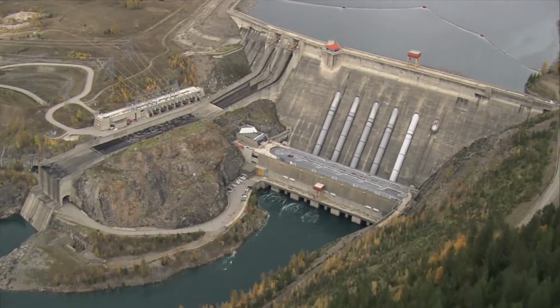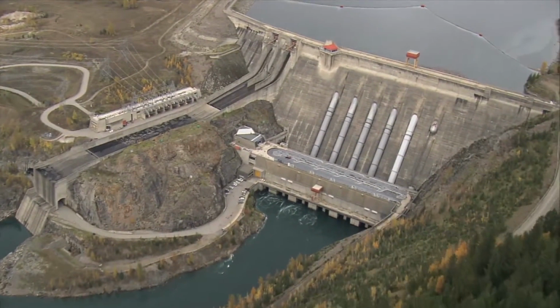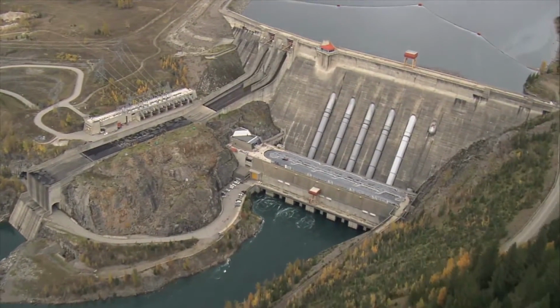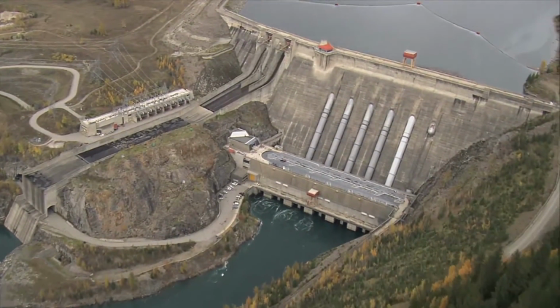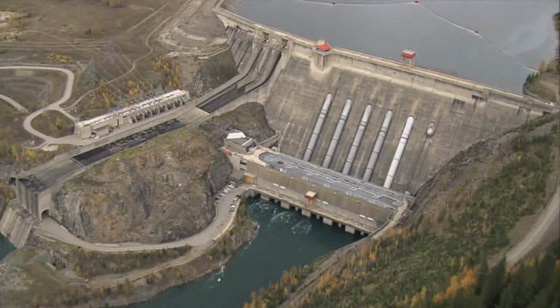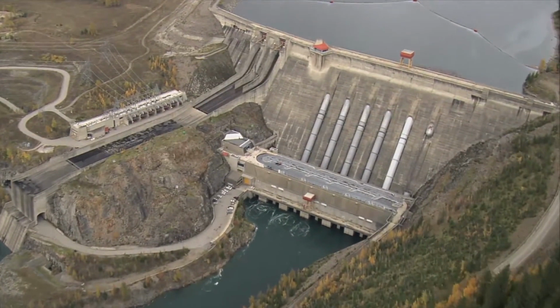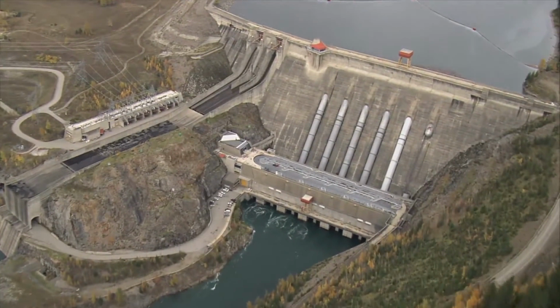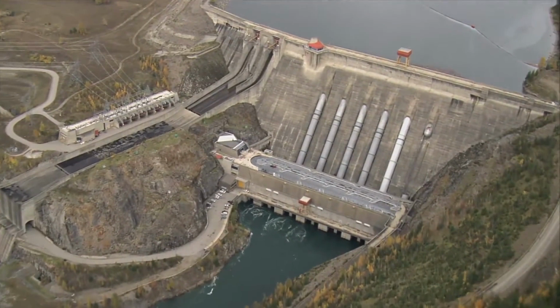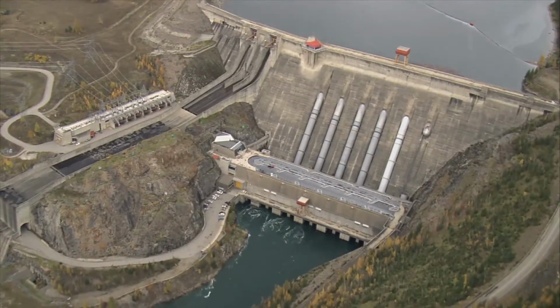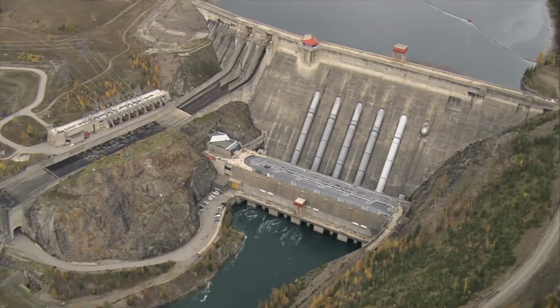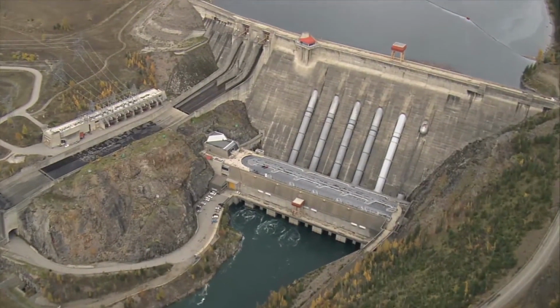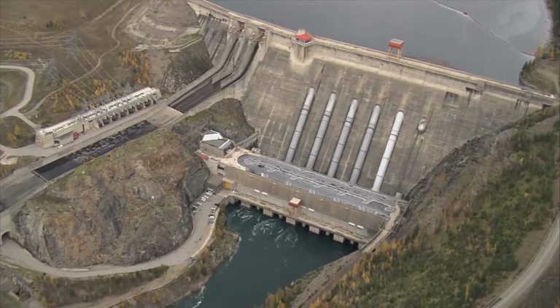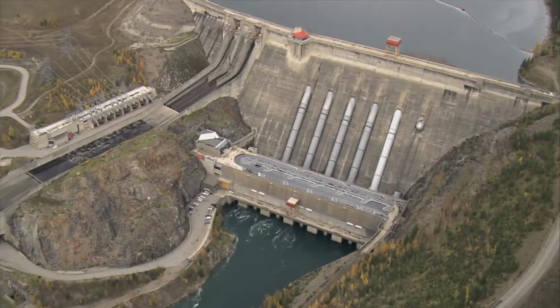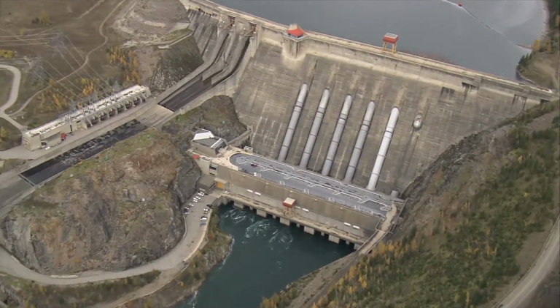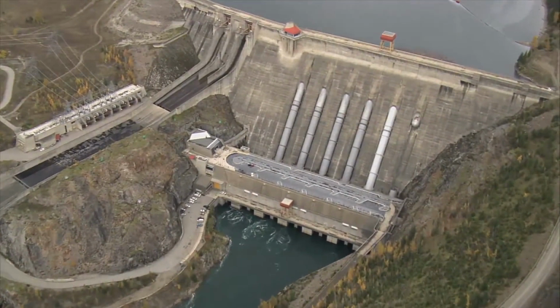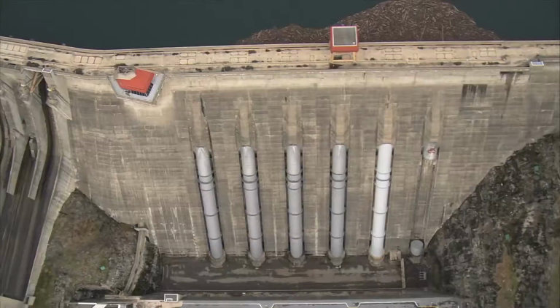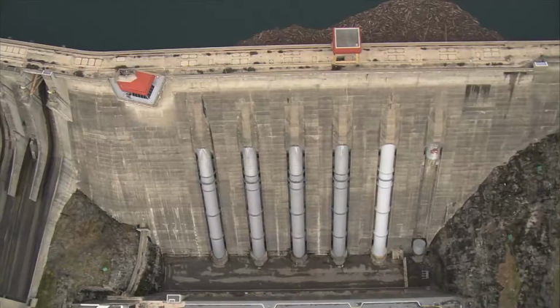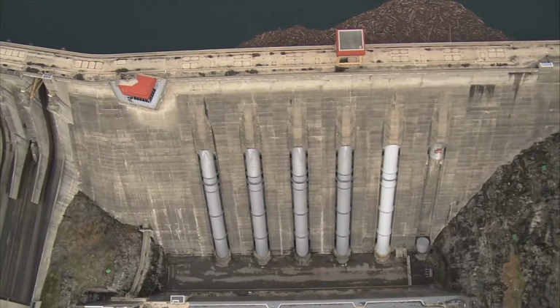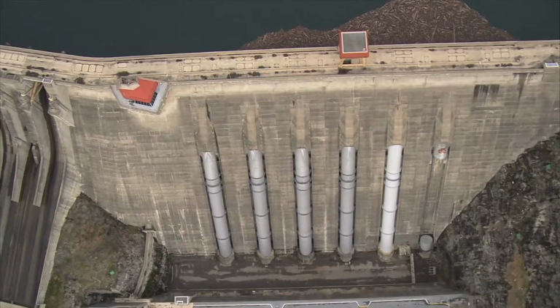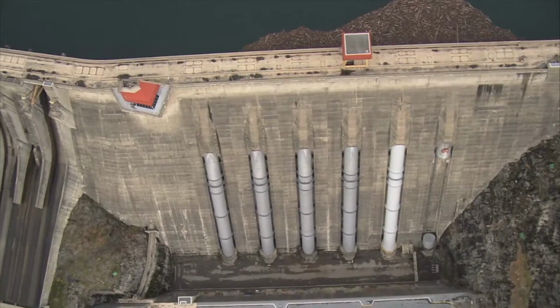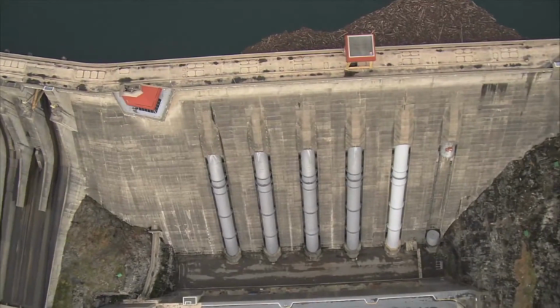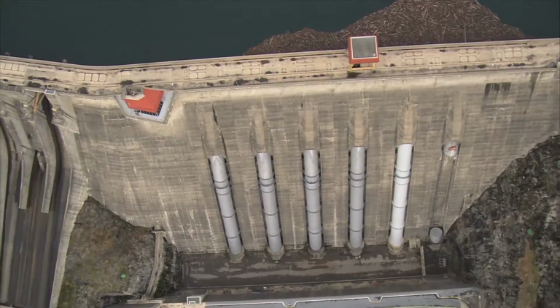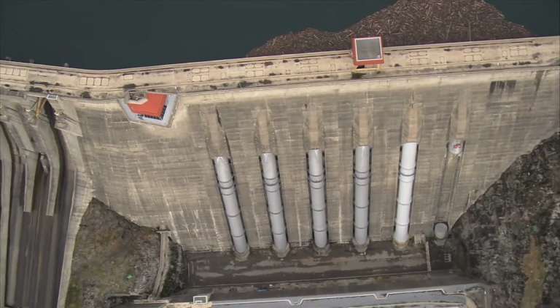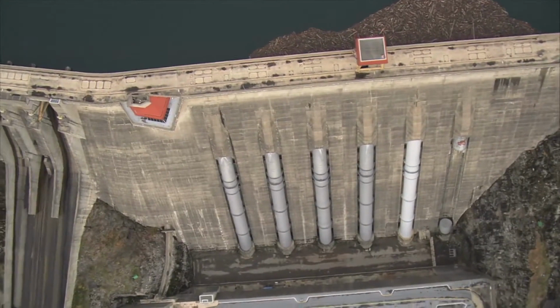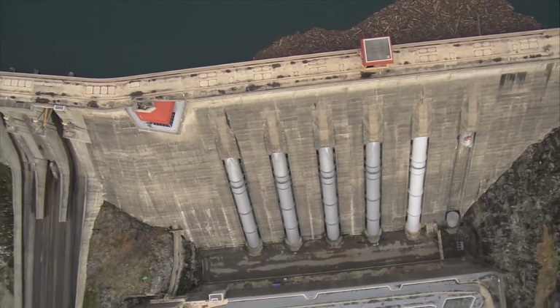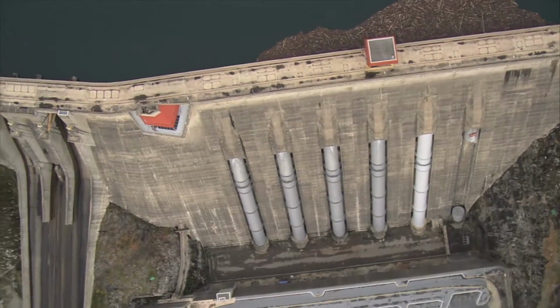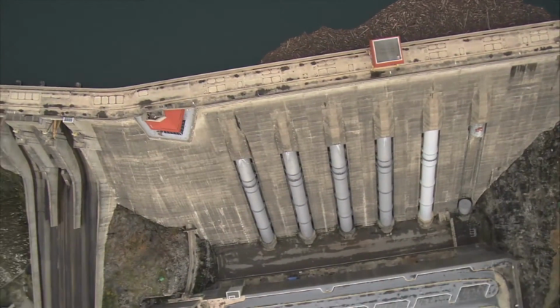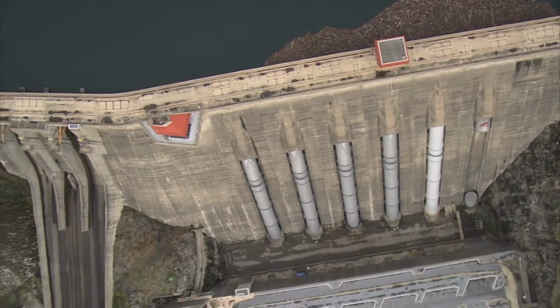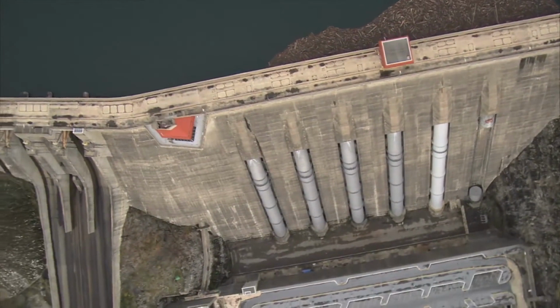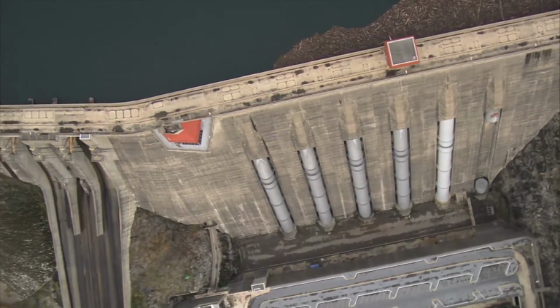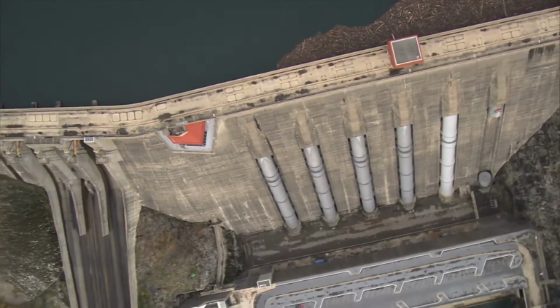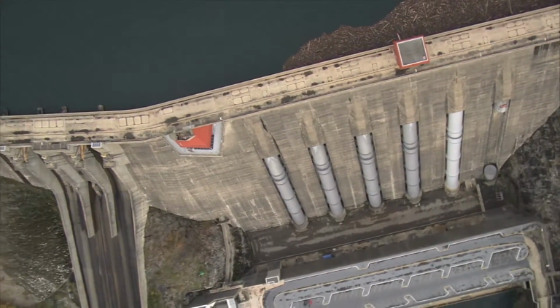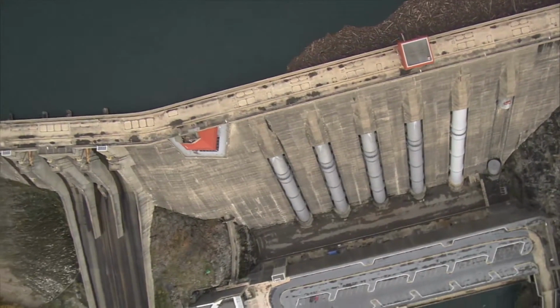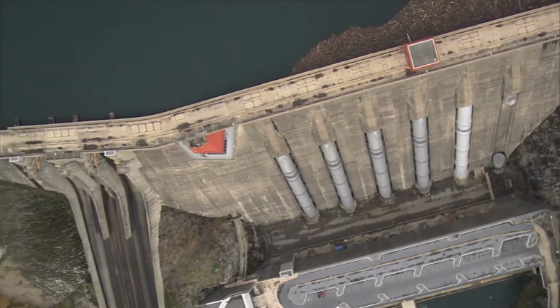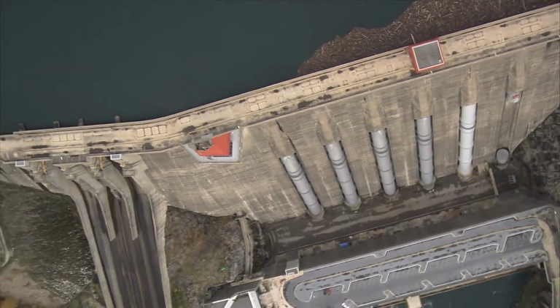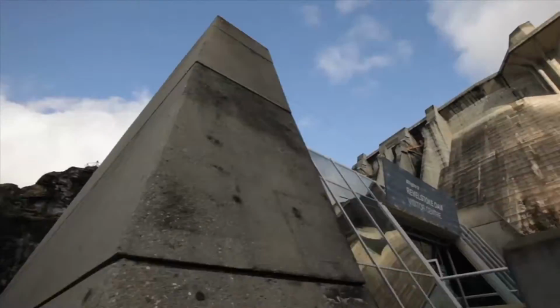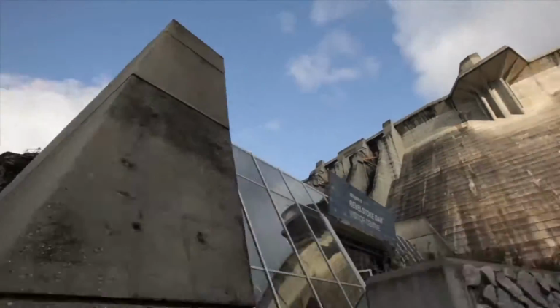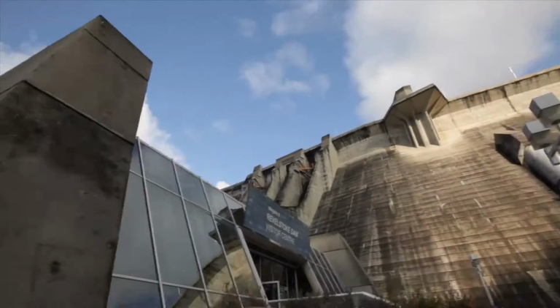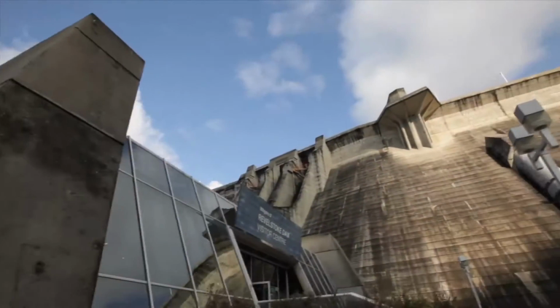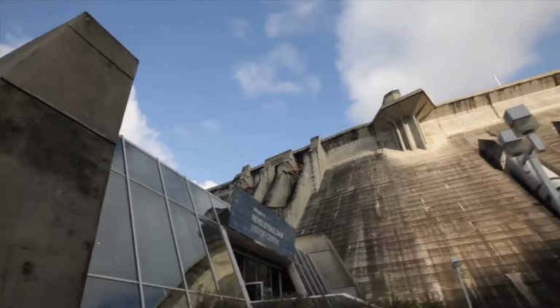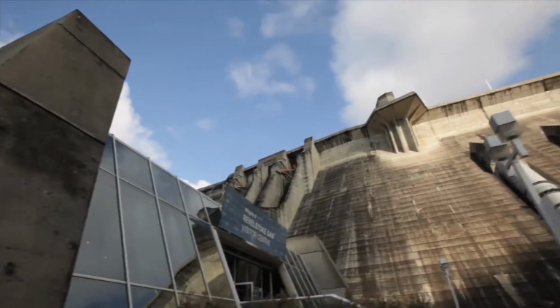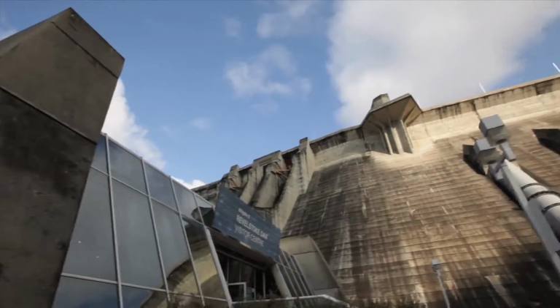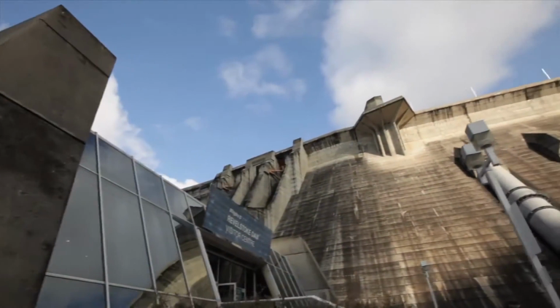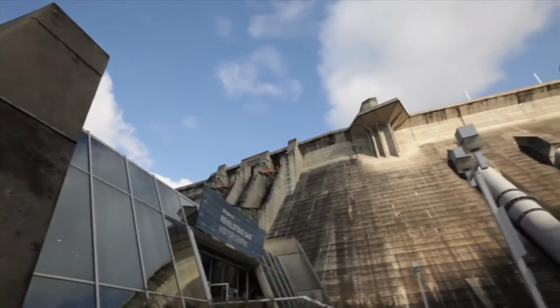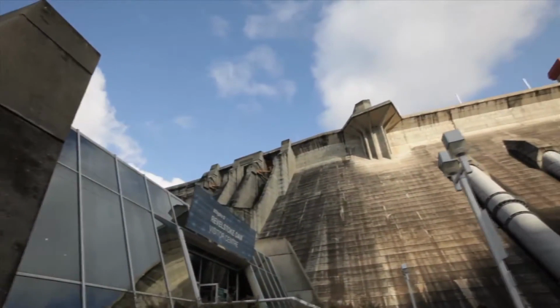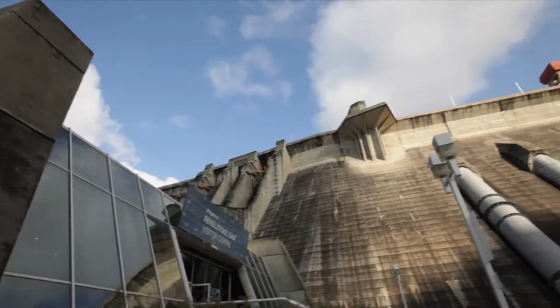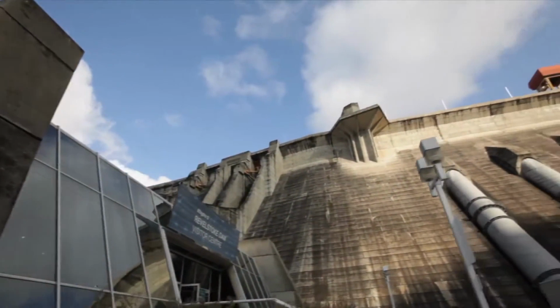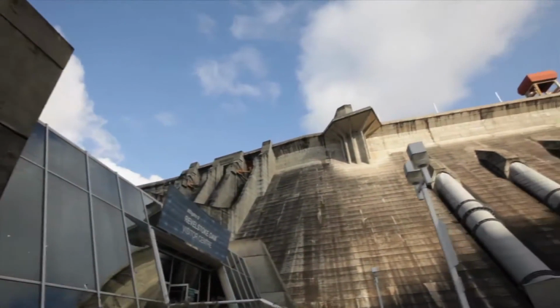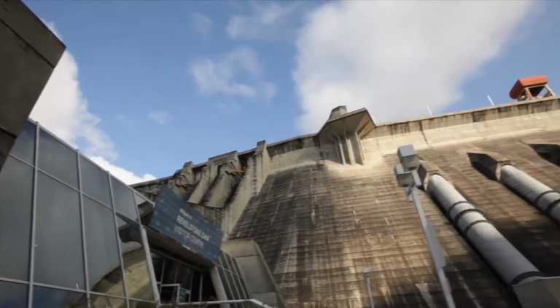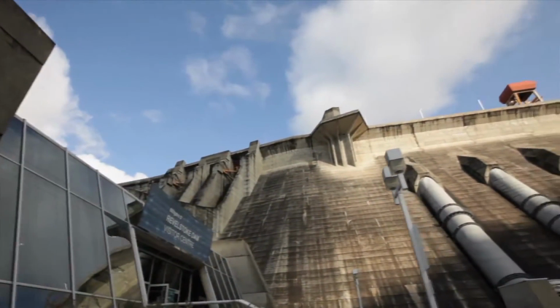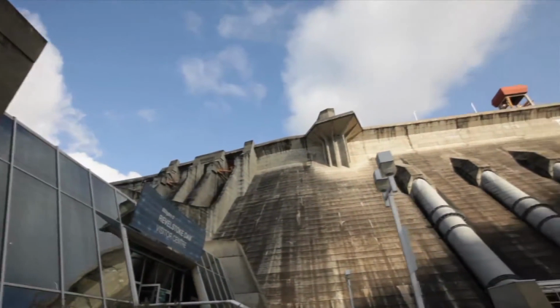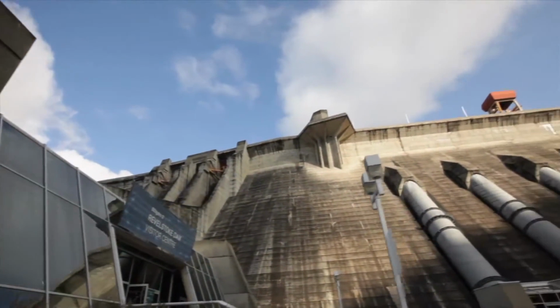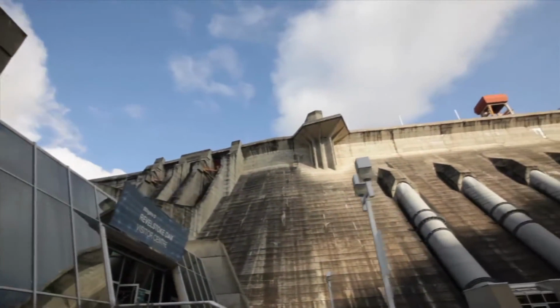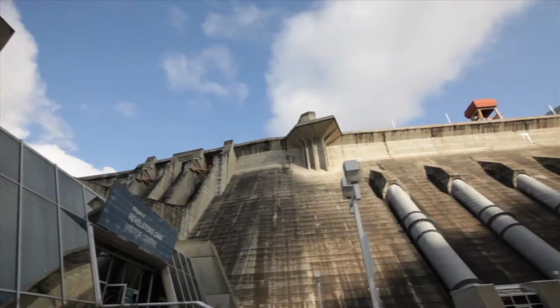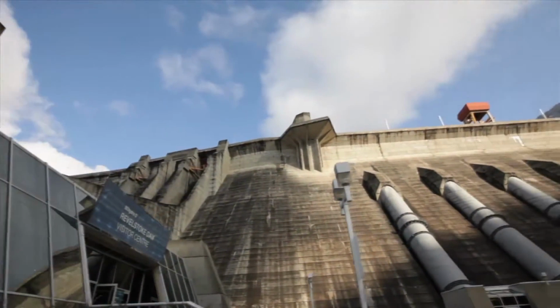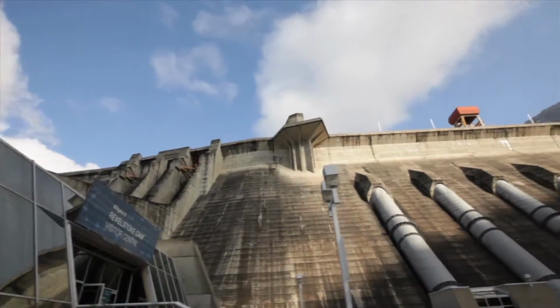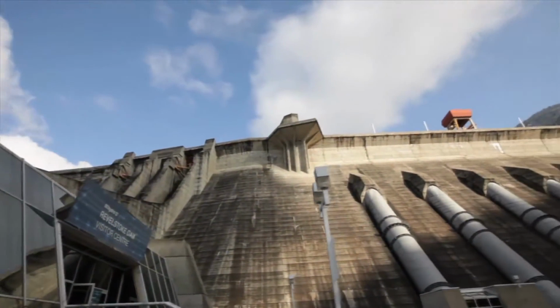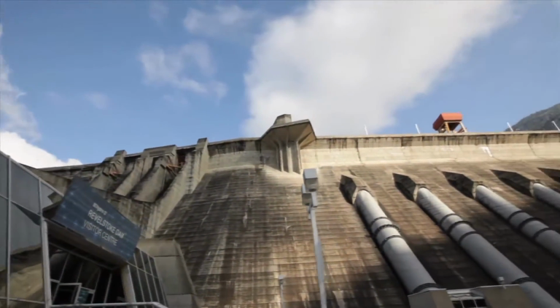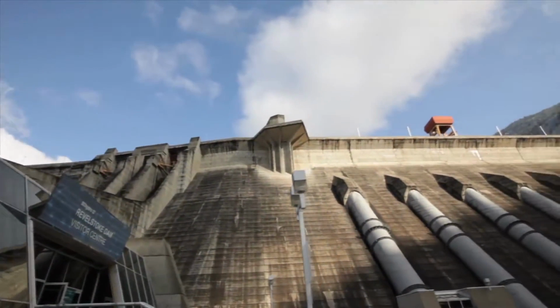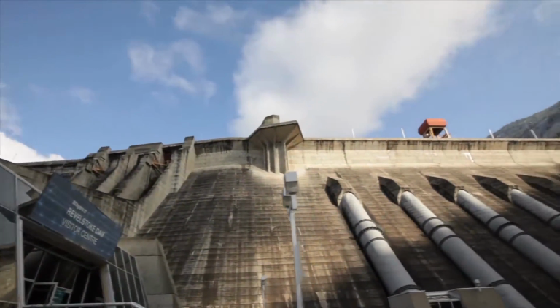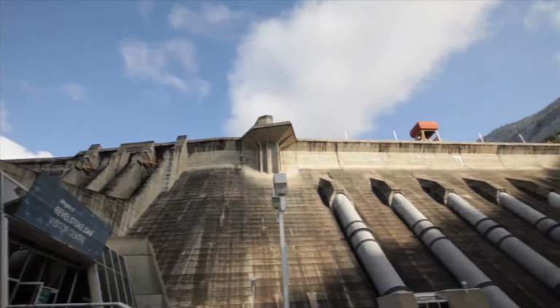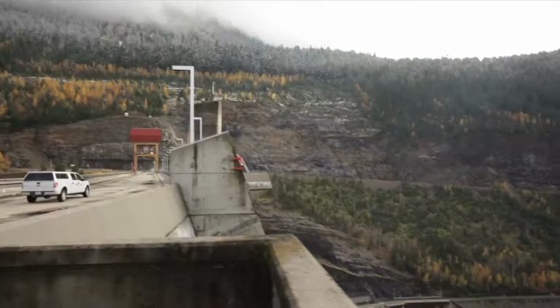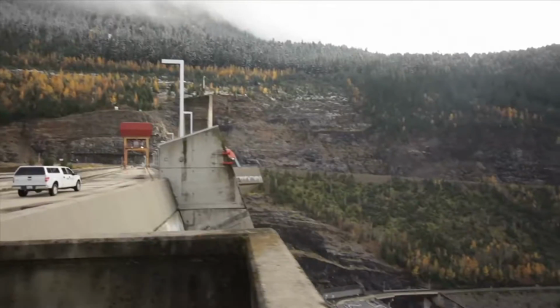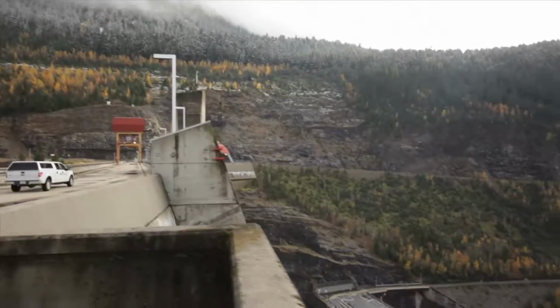In the 1980s, the Revelstoke Dam and Reservoir on the Columbia River joined British Columbia's power system.